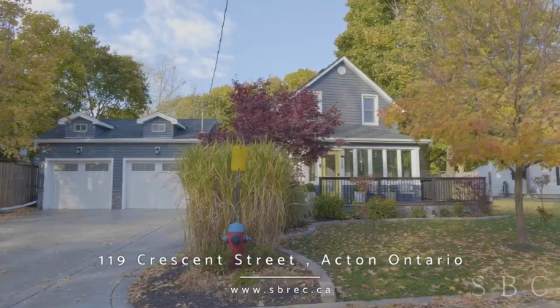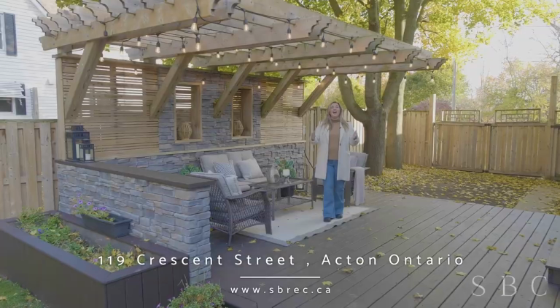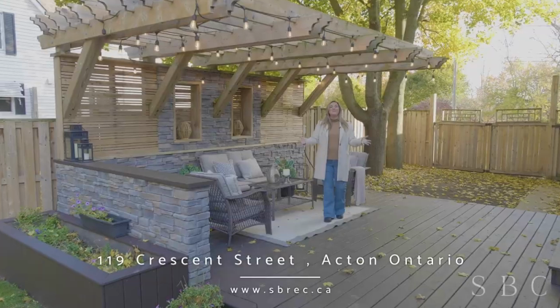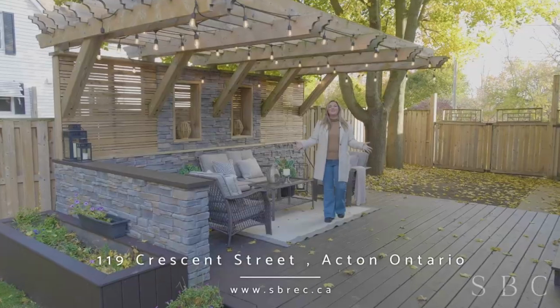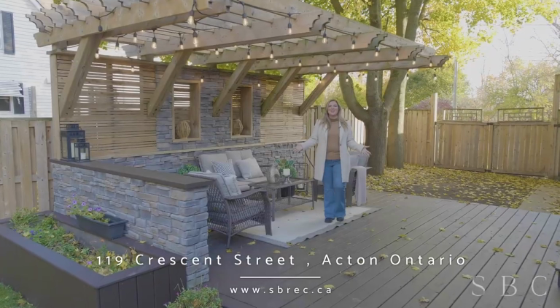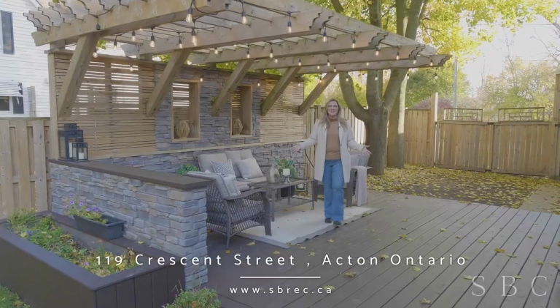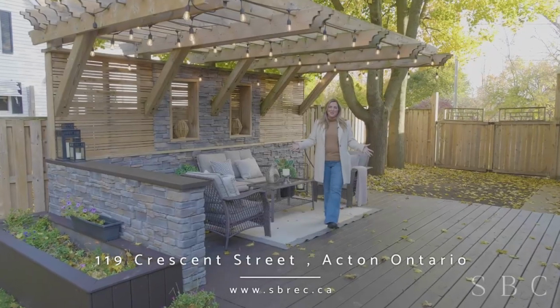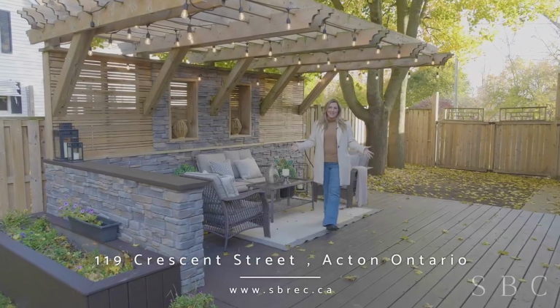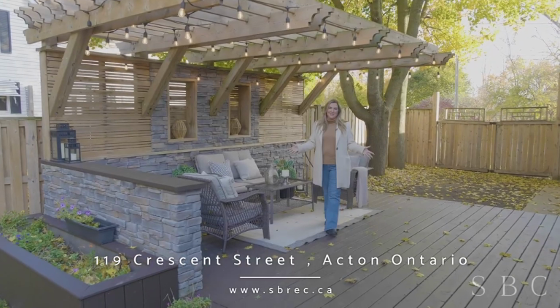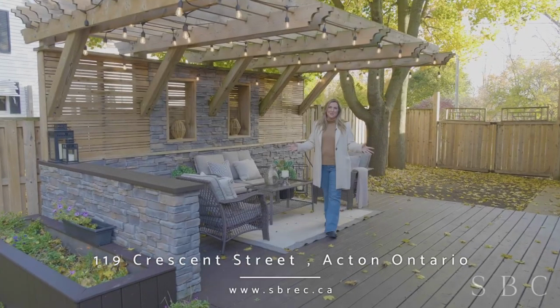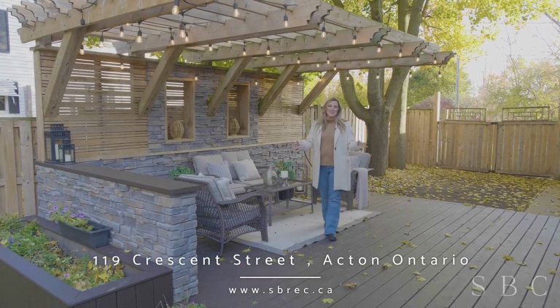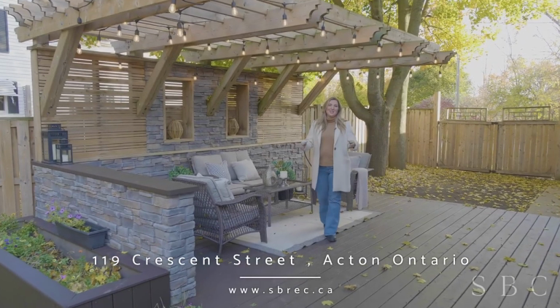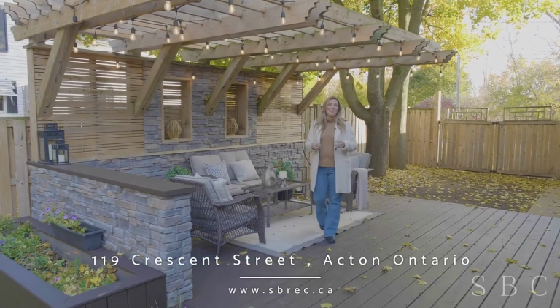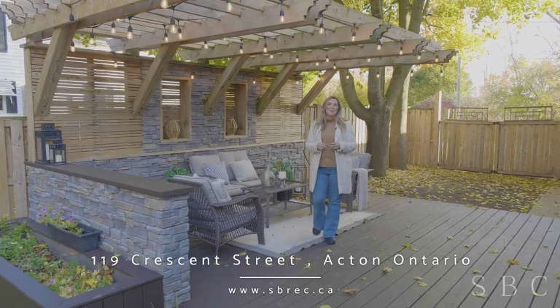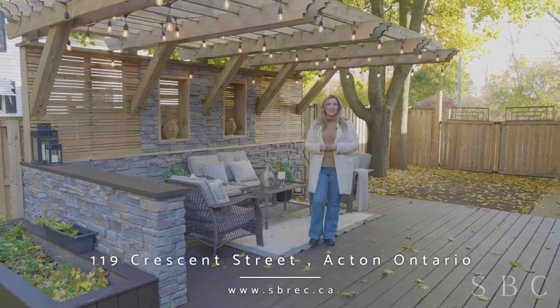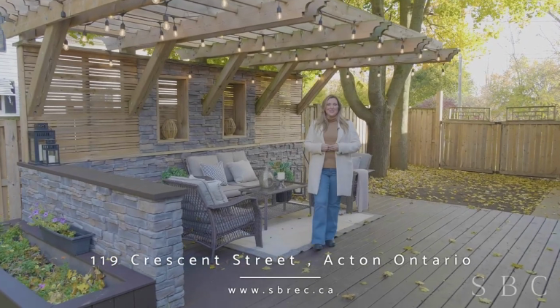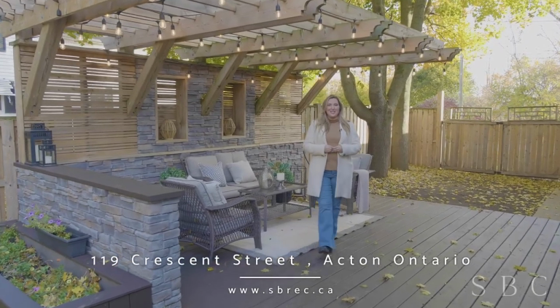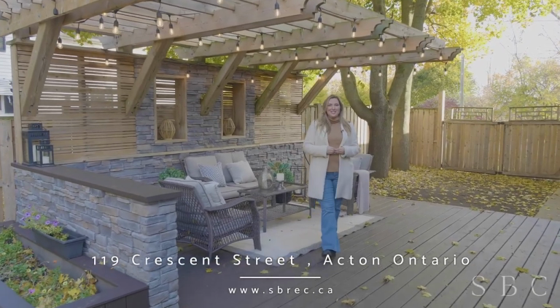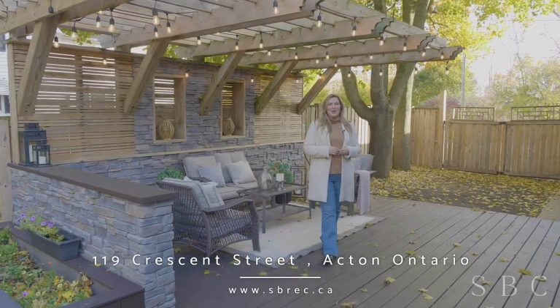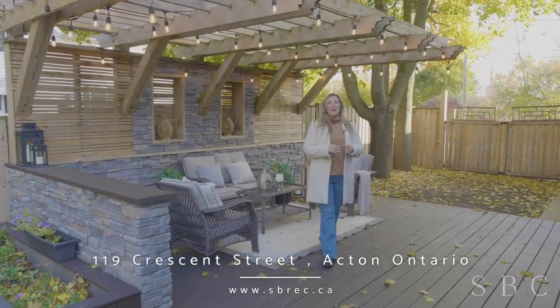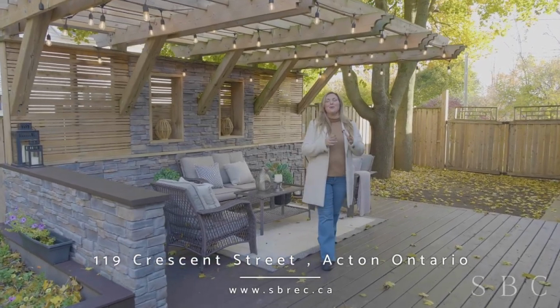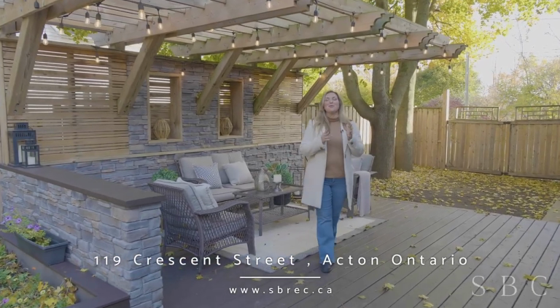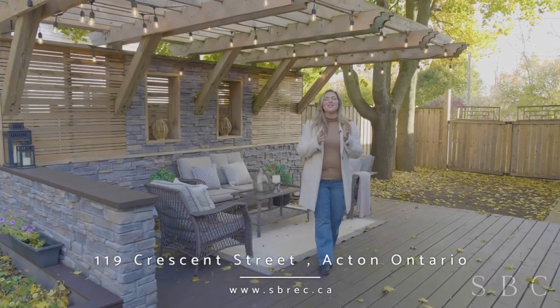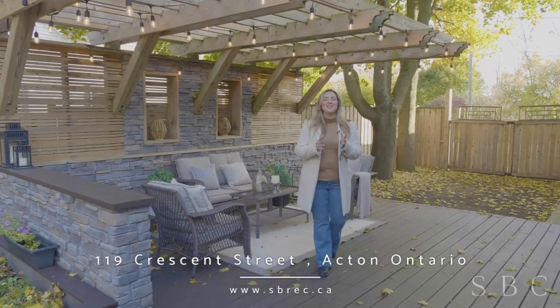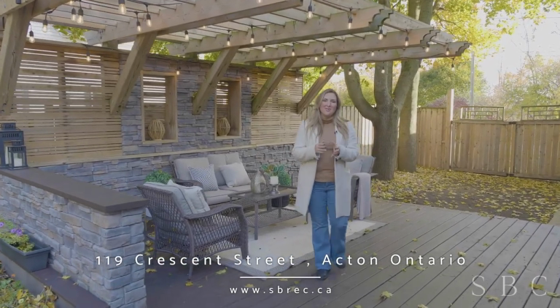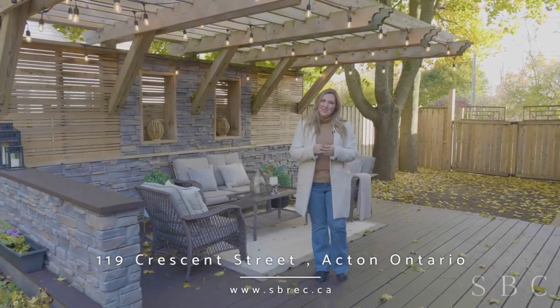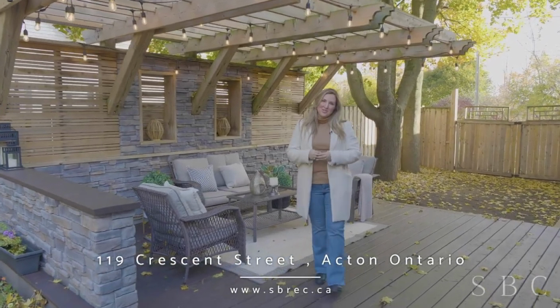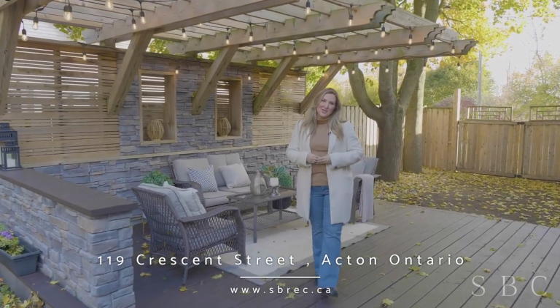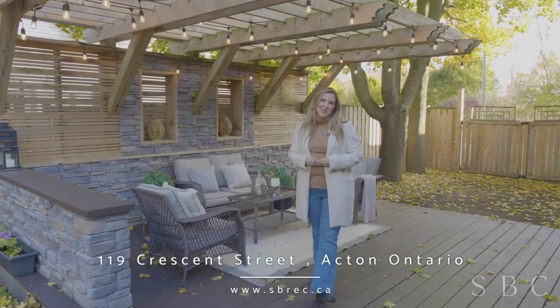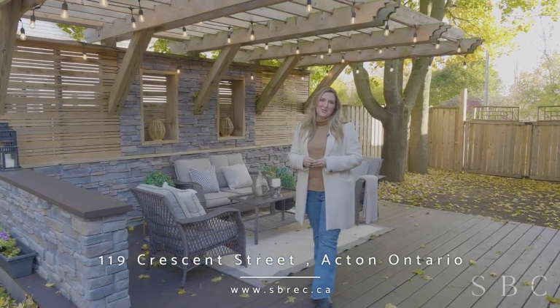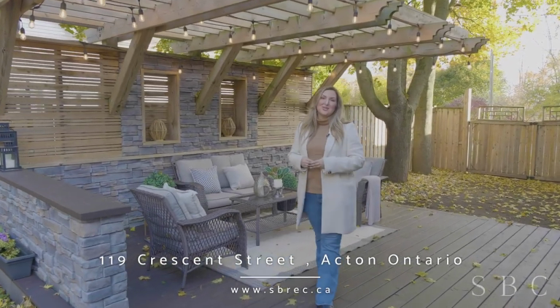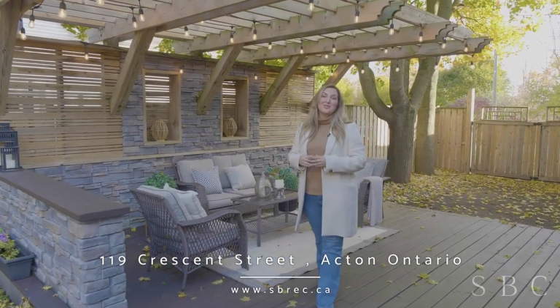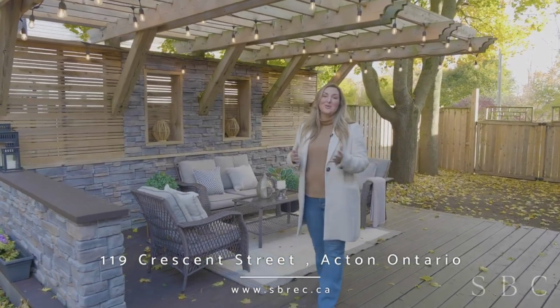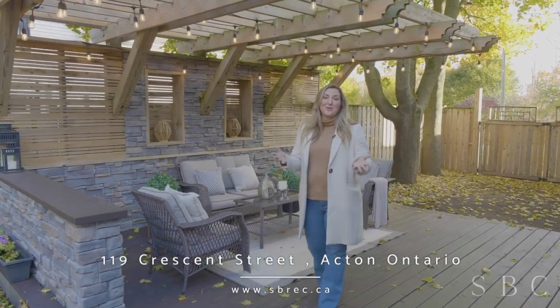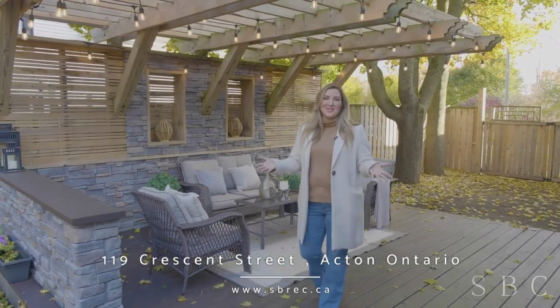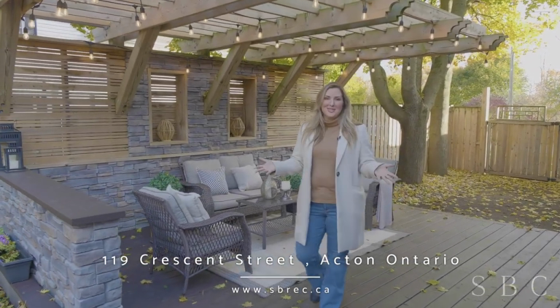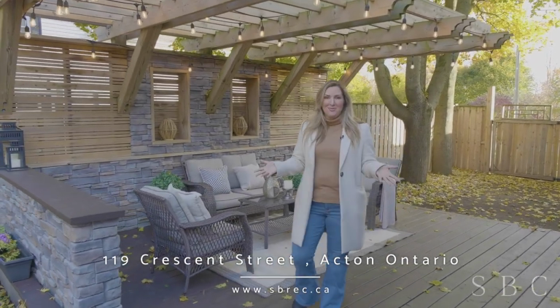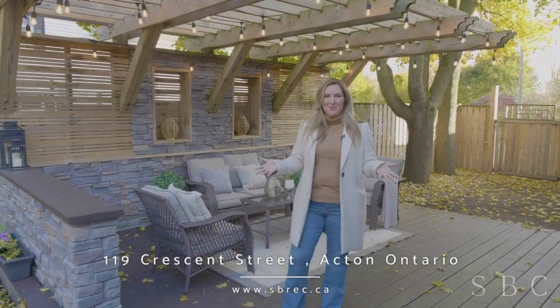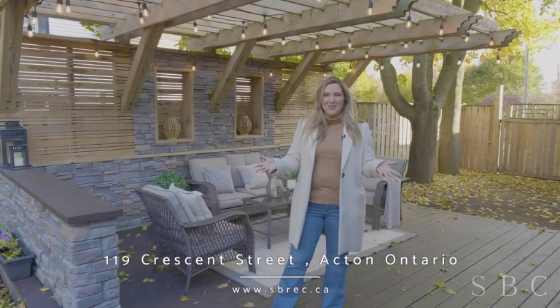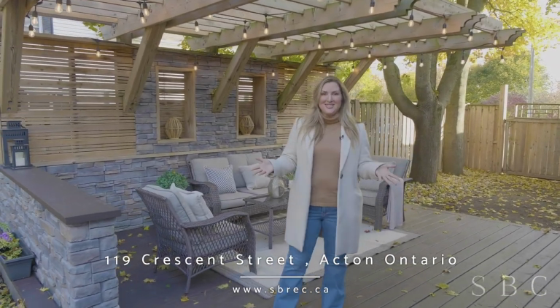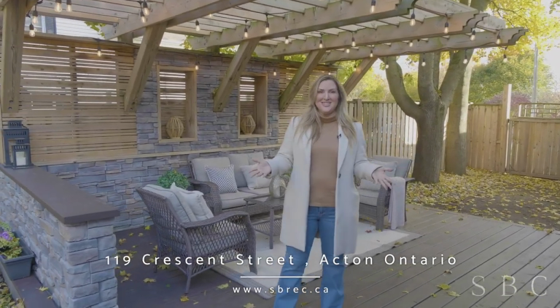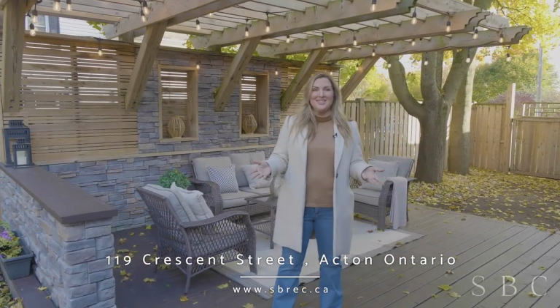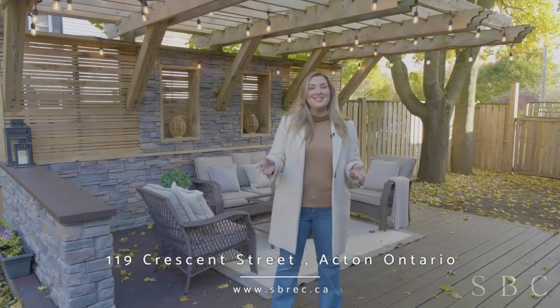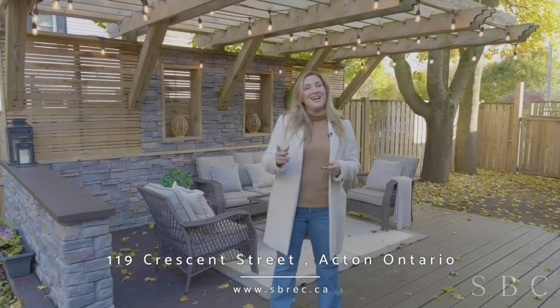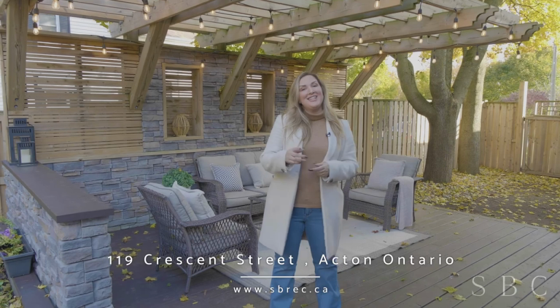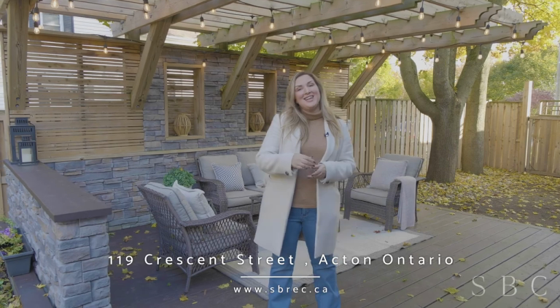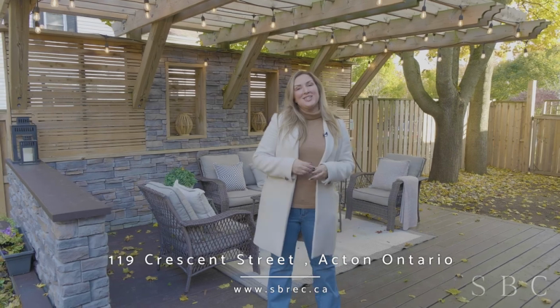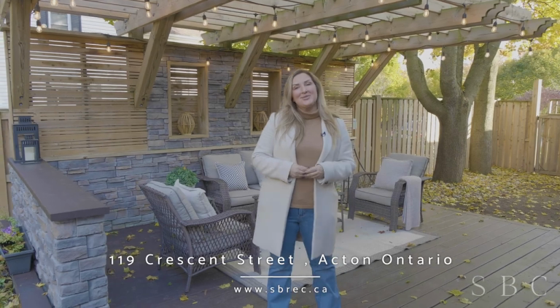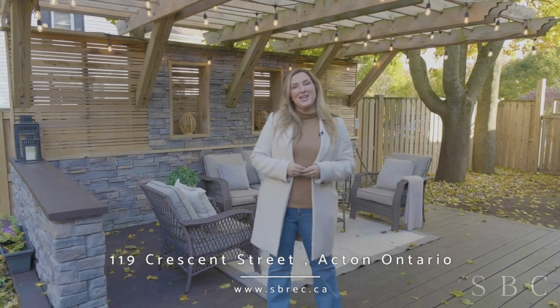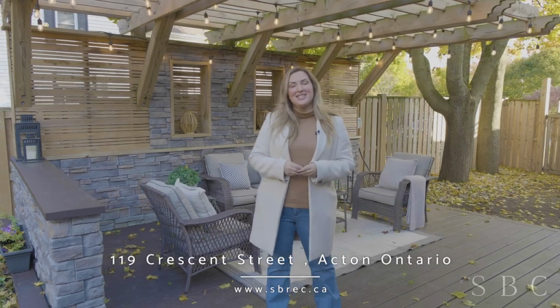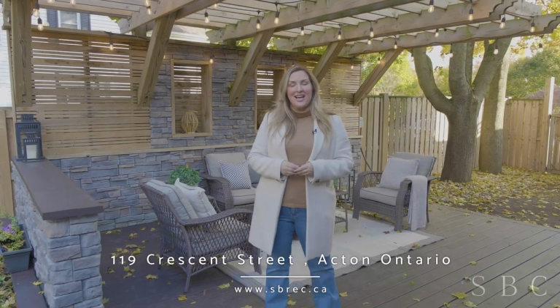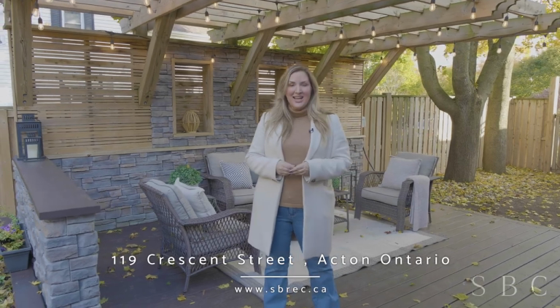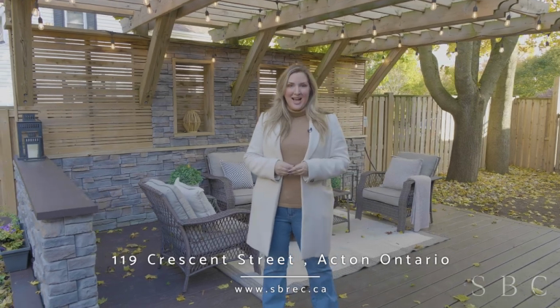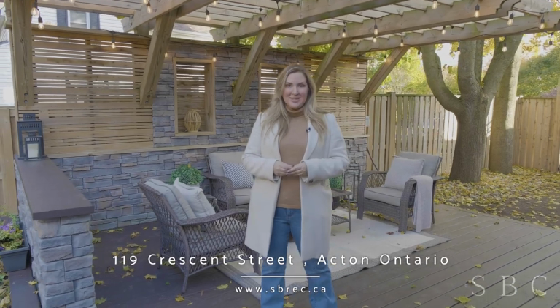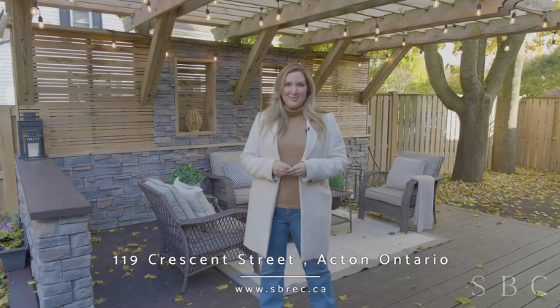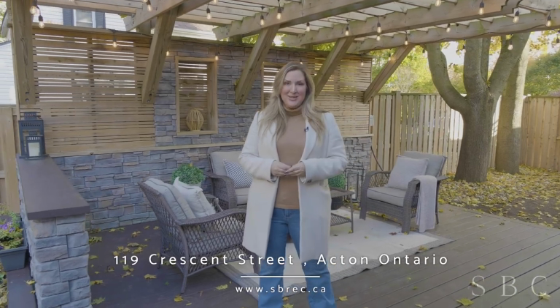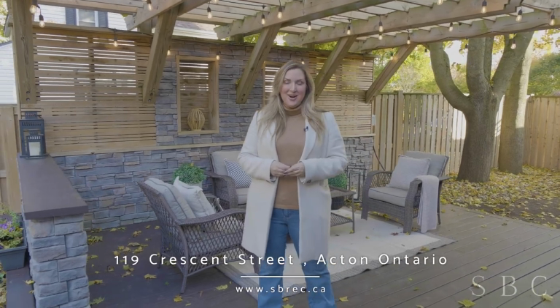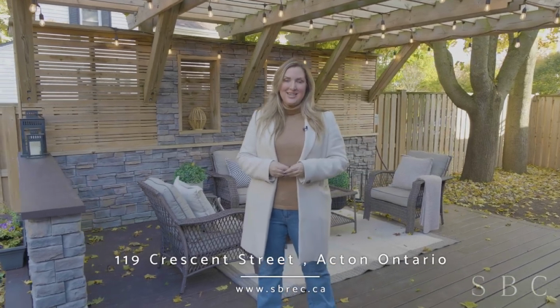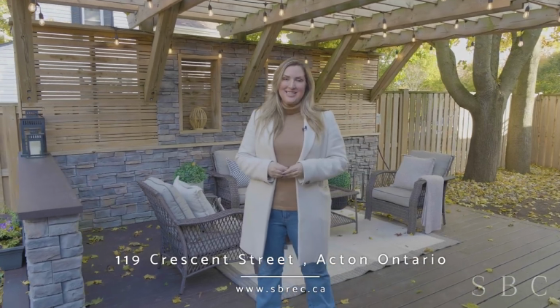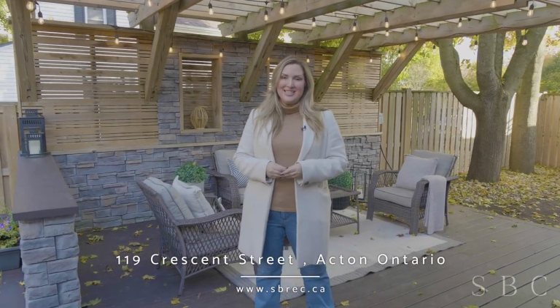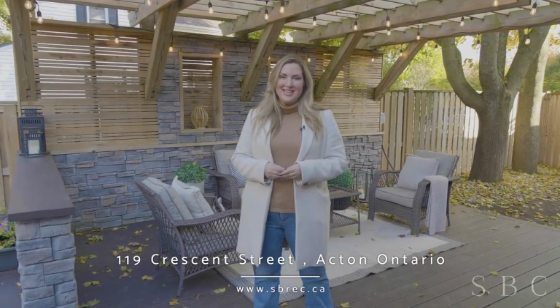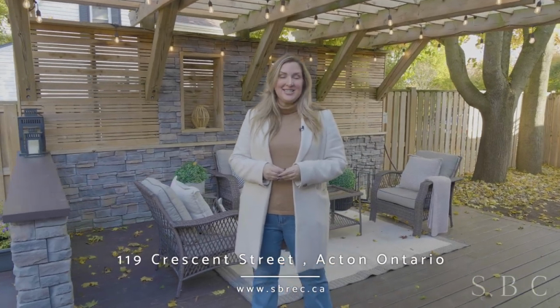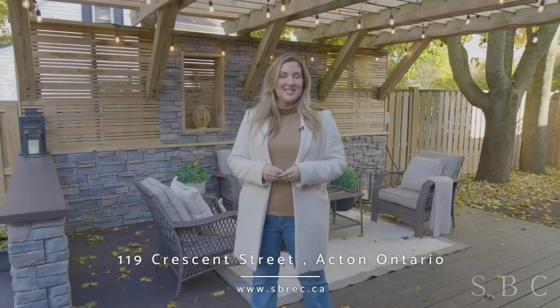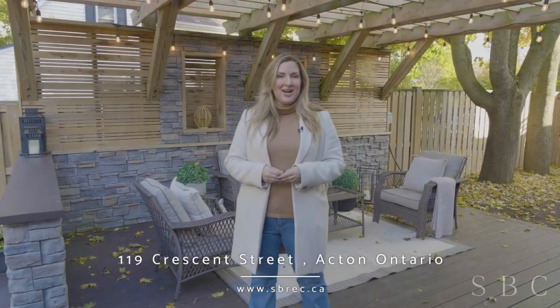I'm Charlene Enriquez with the Silver Birch Collective and we would love to show you this gorgeous home in person. Get in touch with us at sbrec.ca.